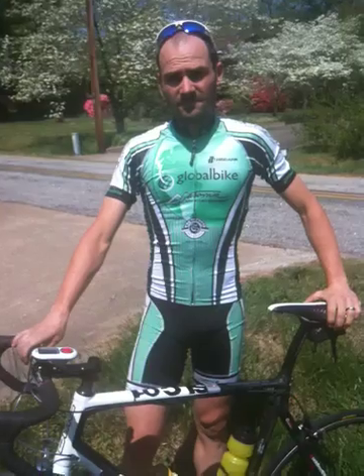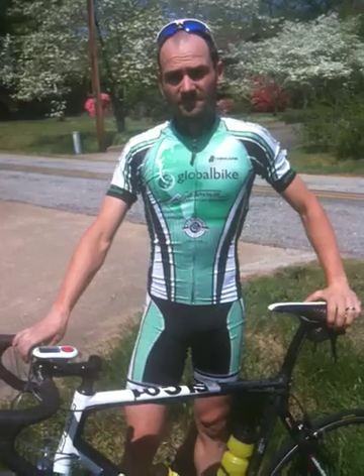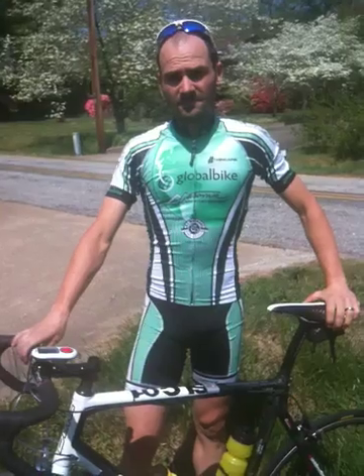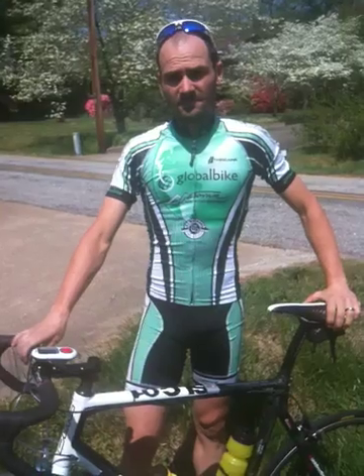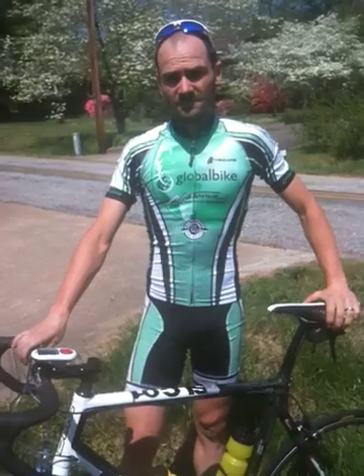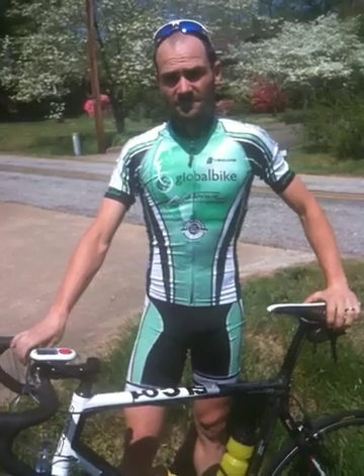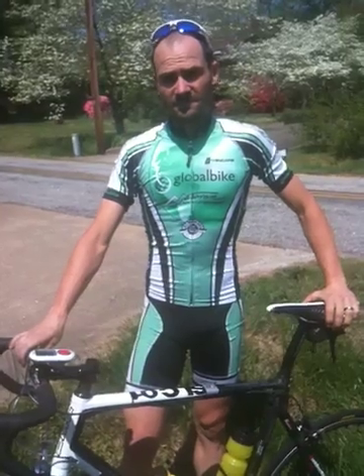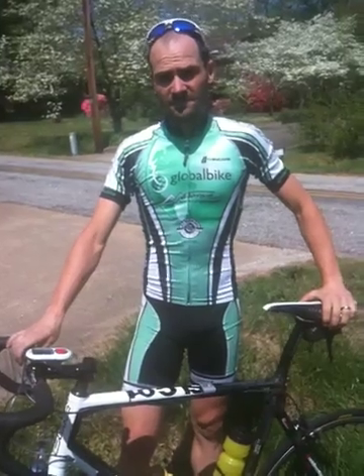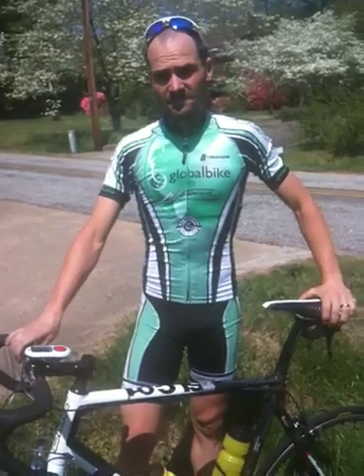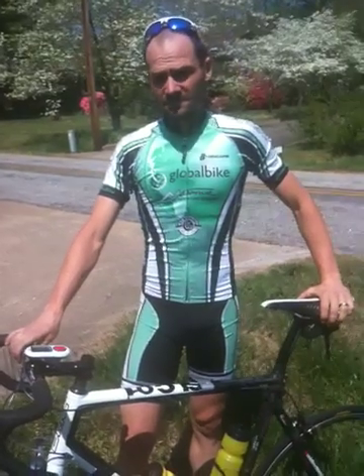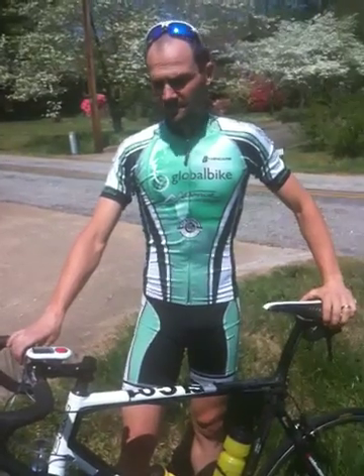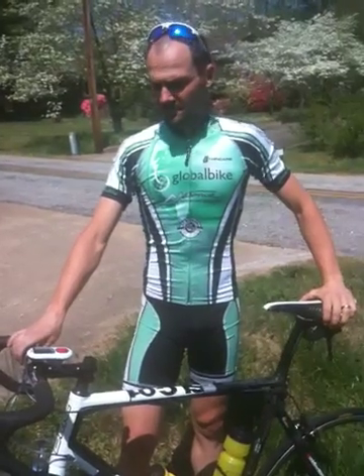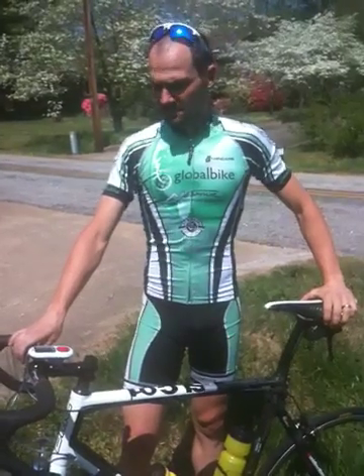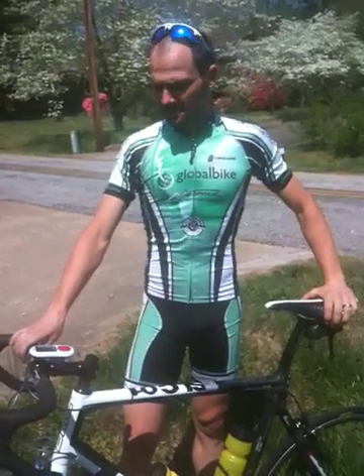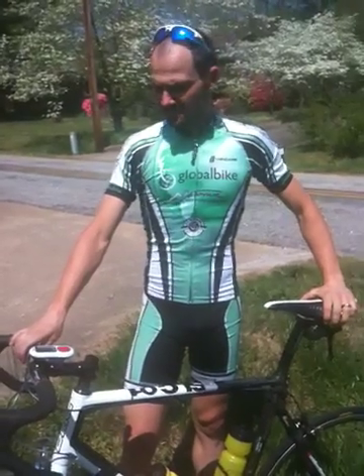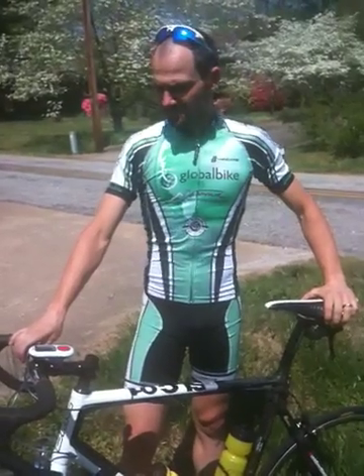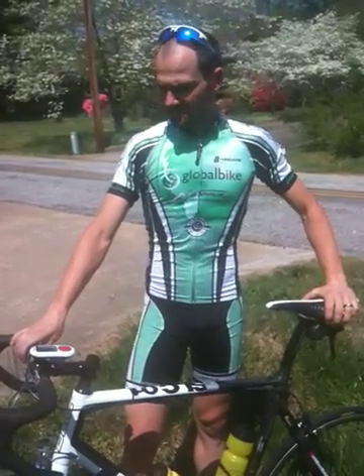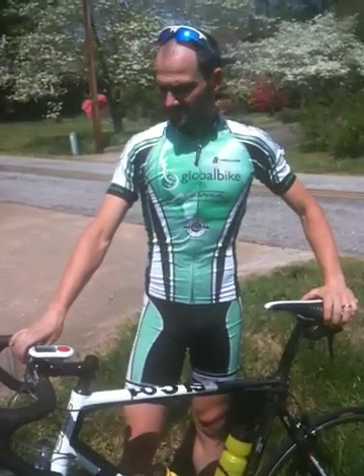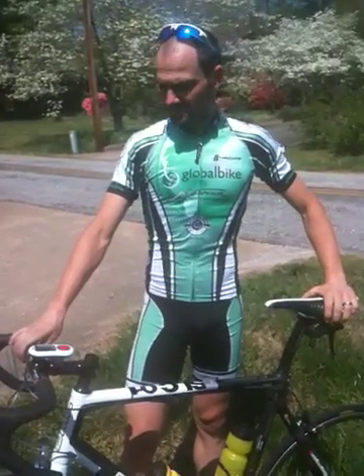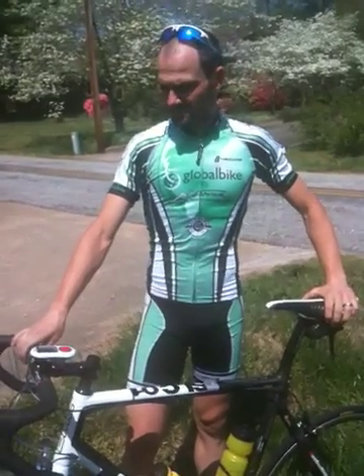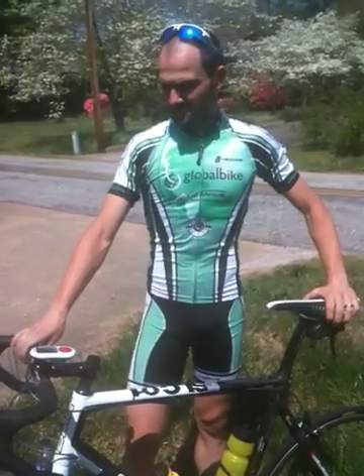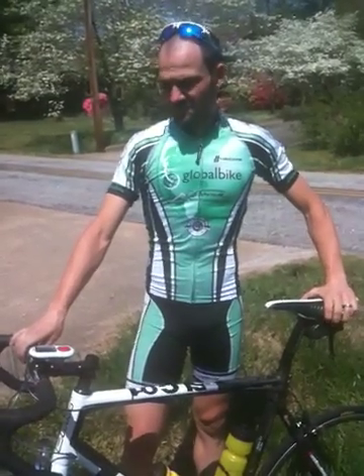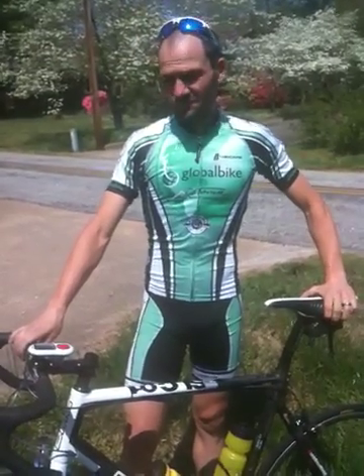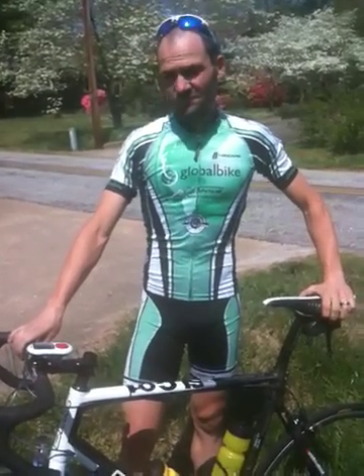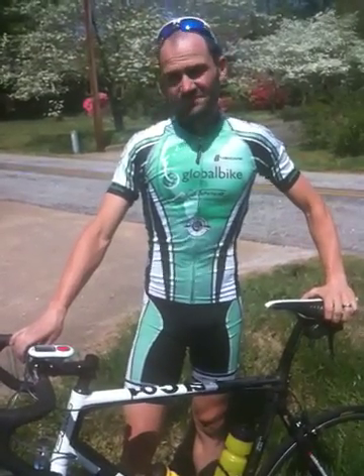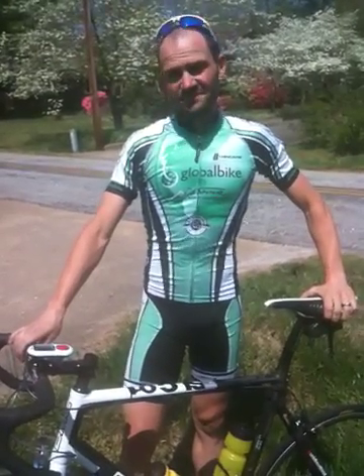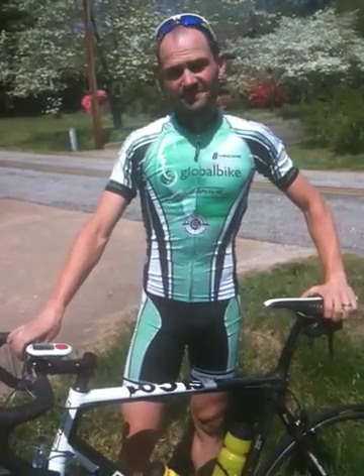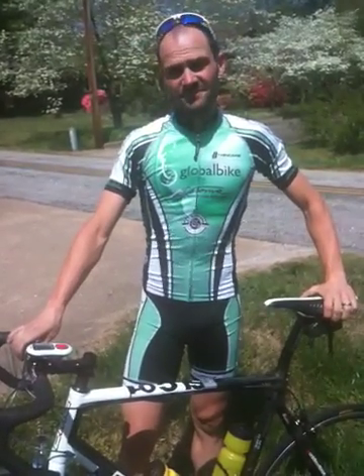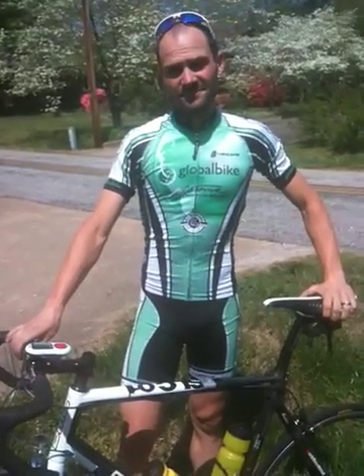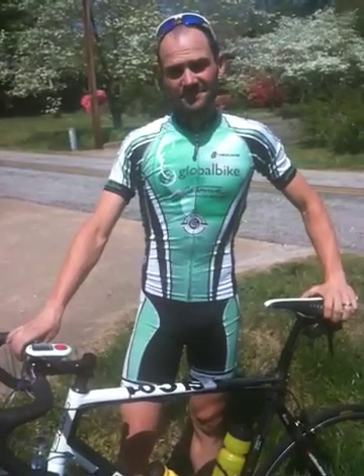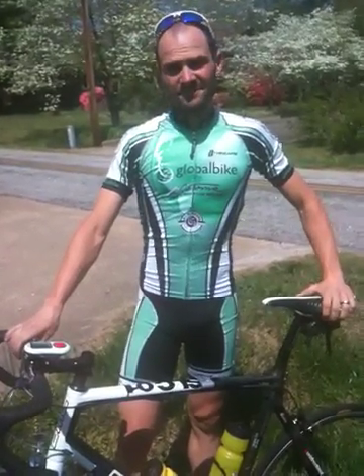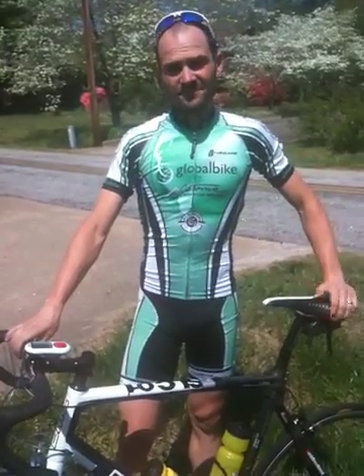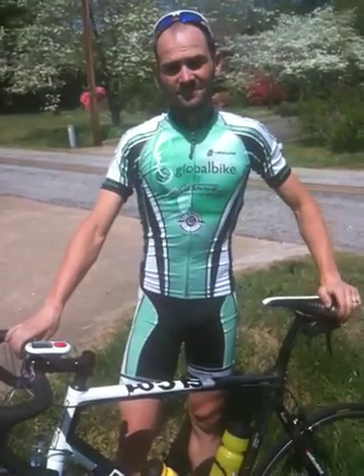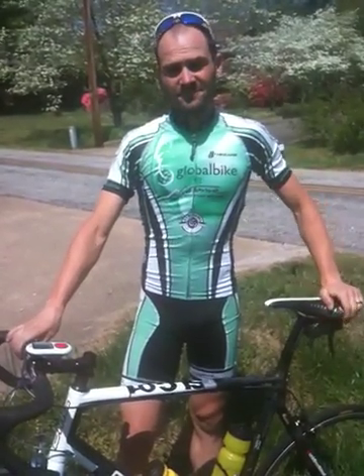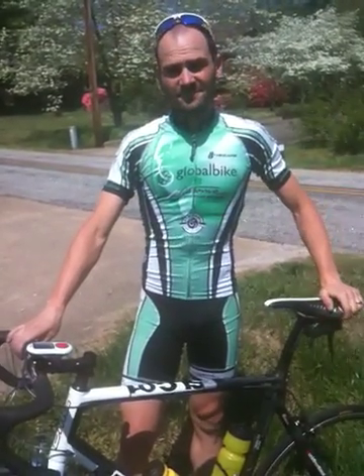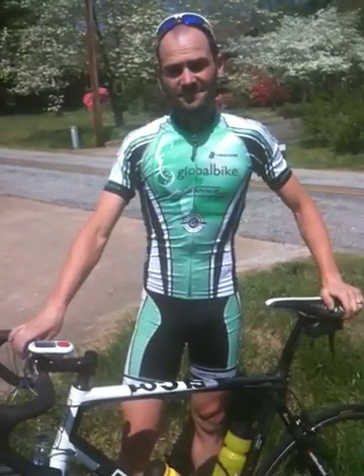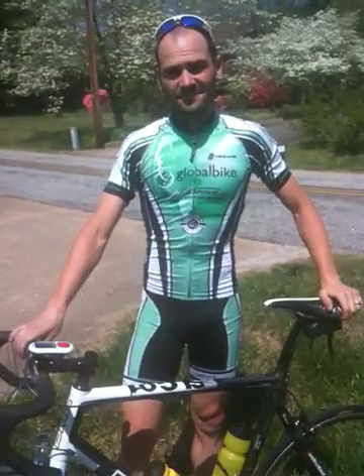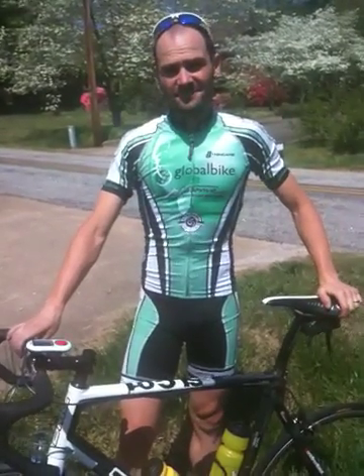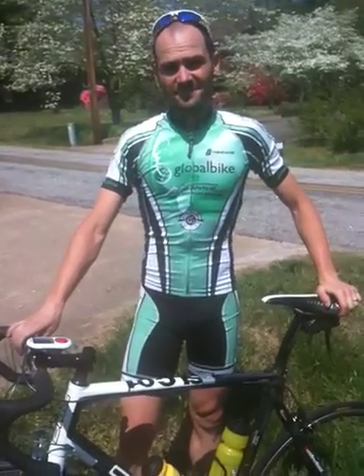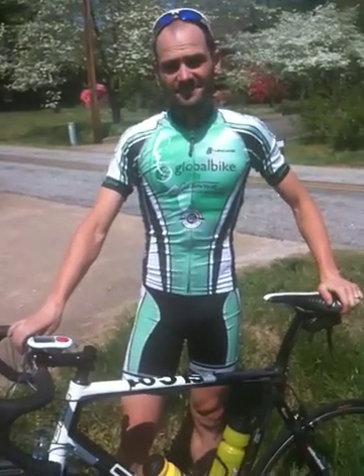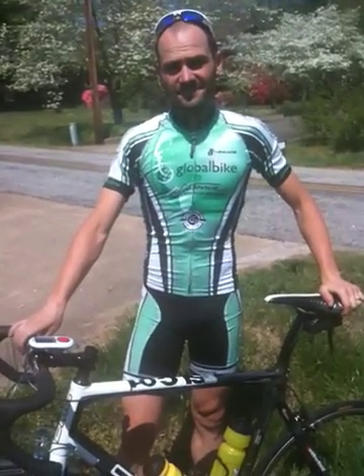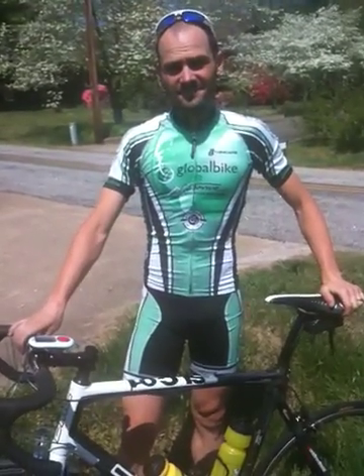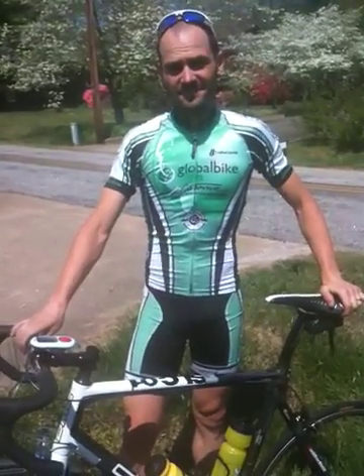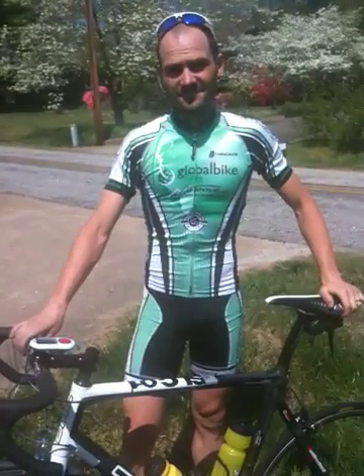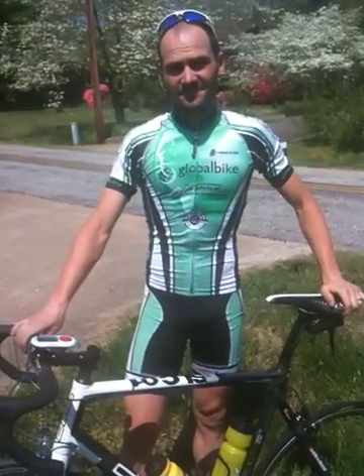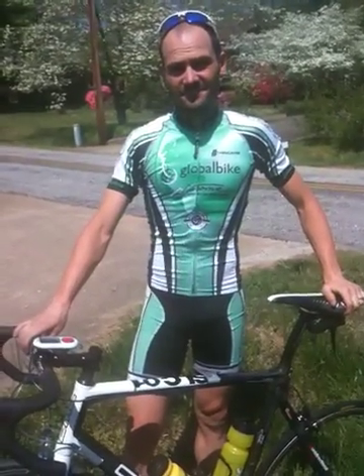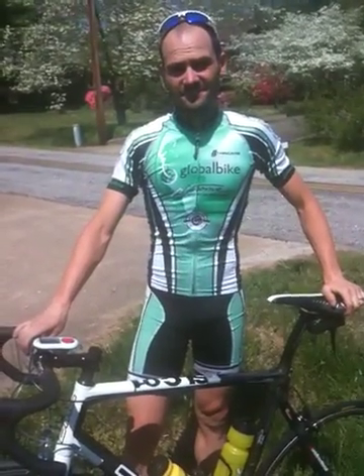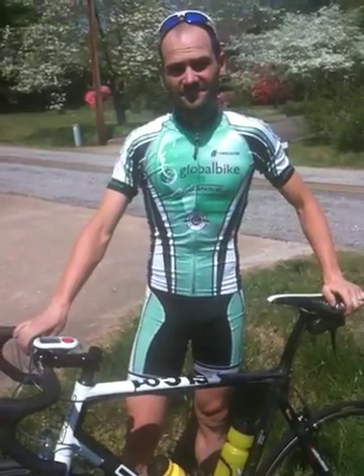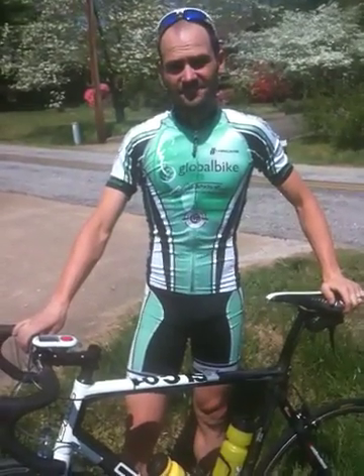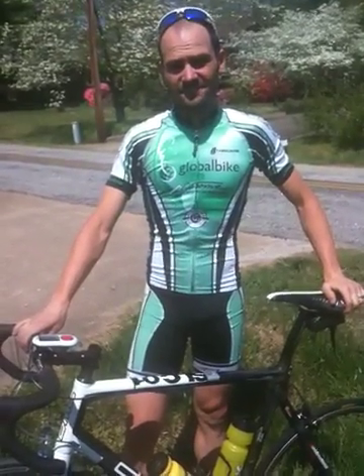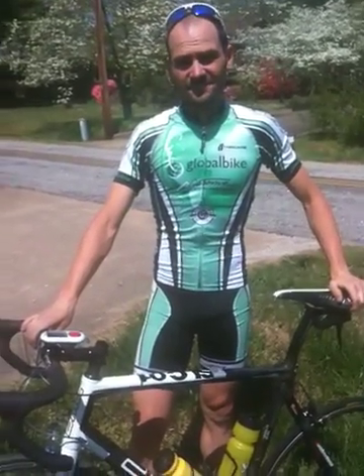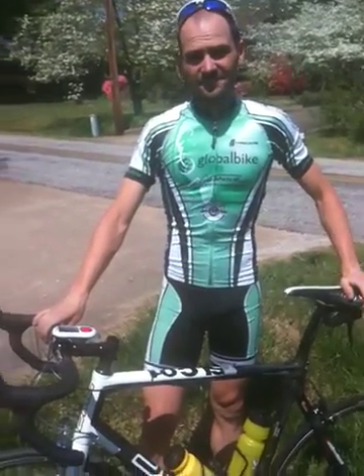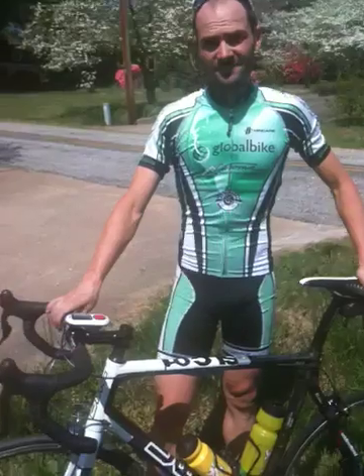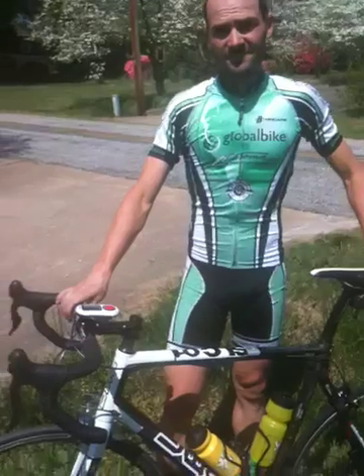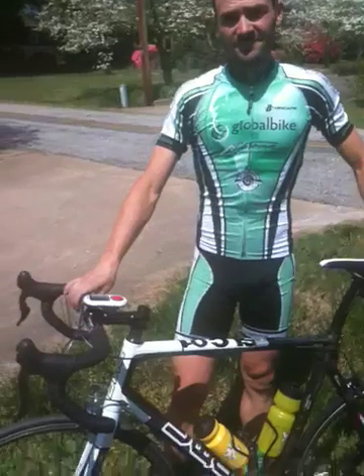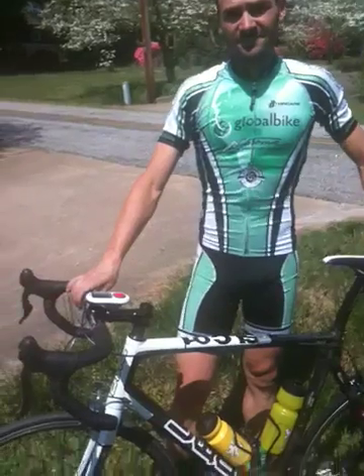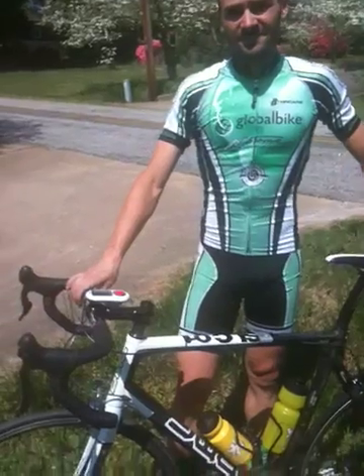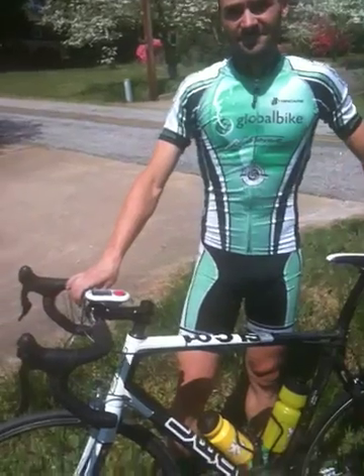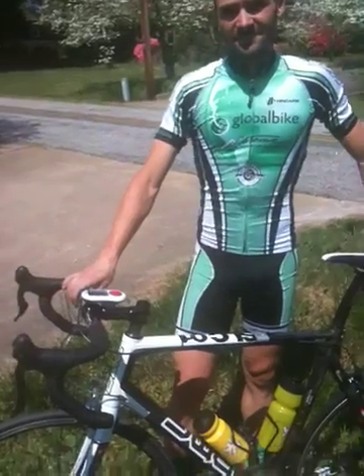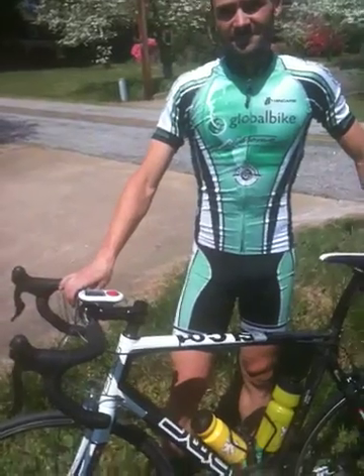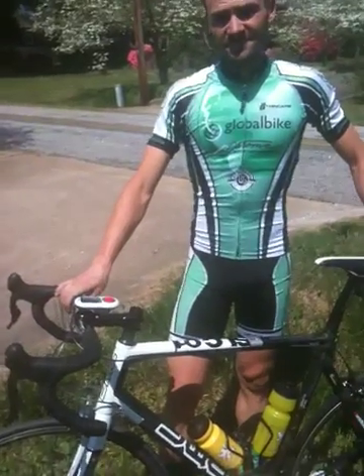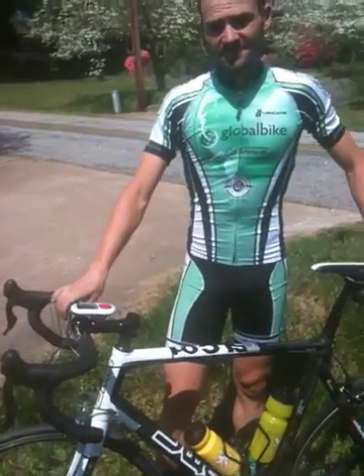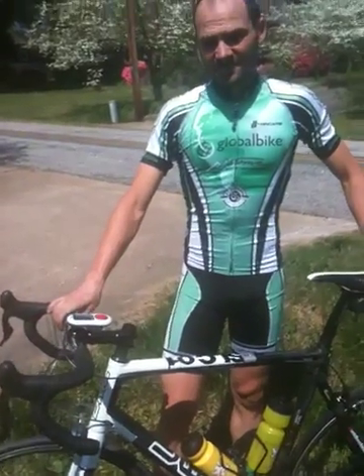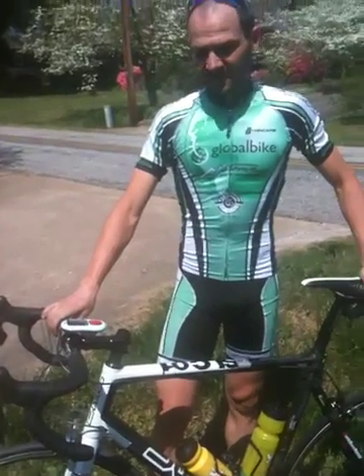This is Neil with Carolina Cycling News, and I'm here with Boyd Johnson of iBike. Boyd, what have you put on my bike?